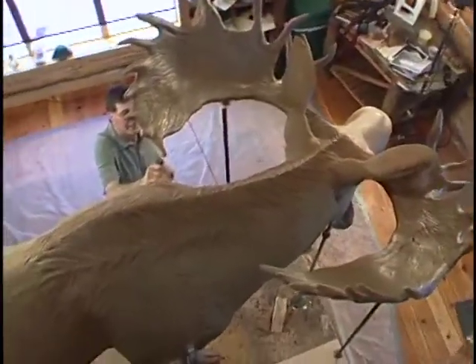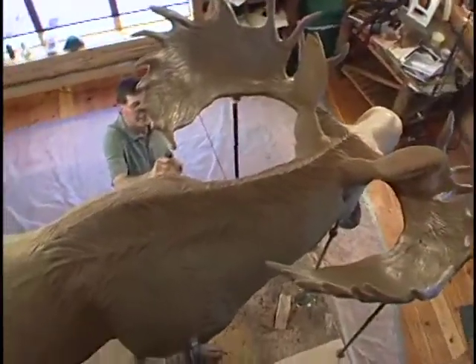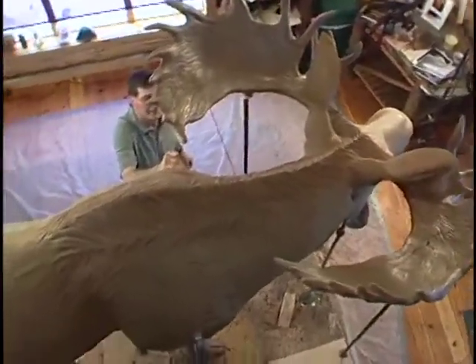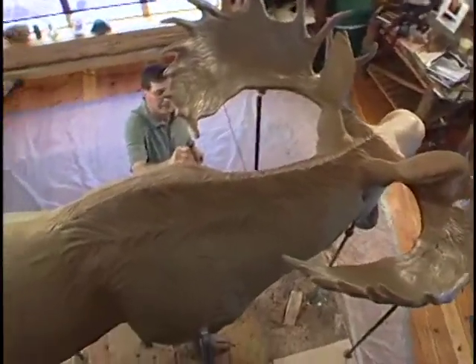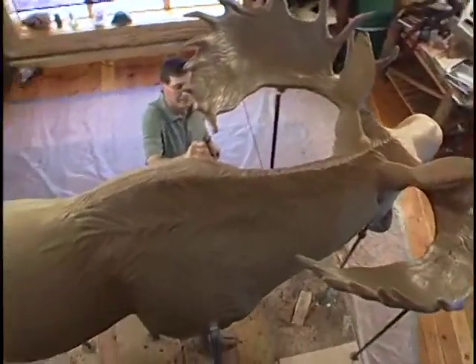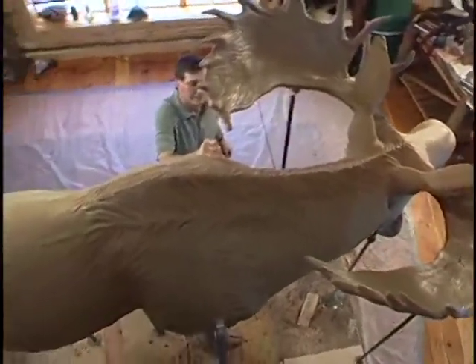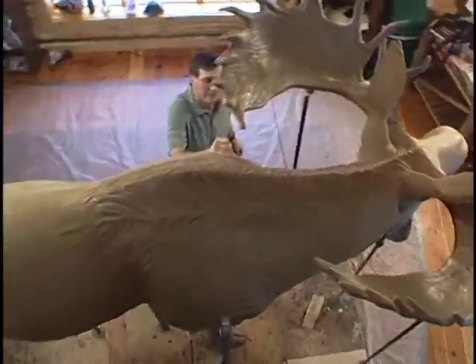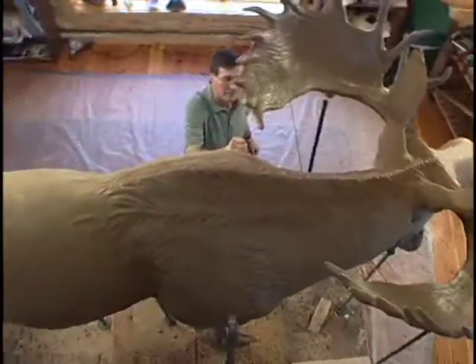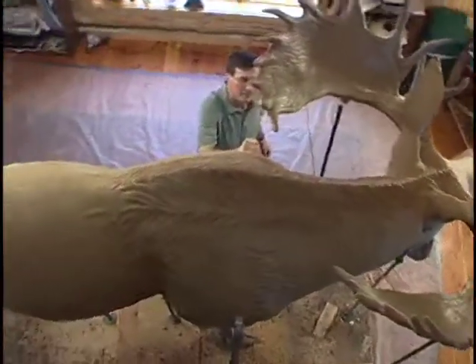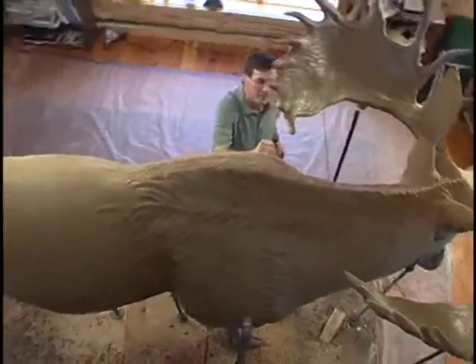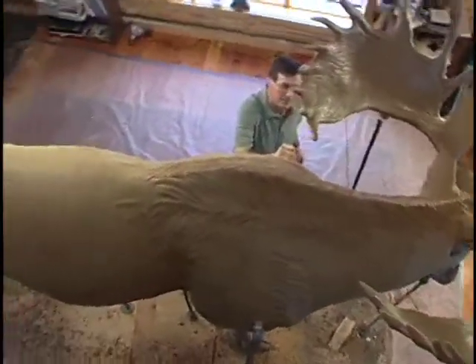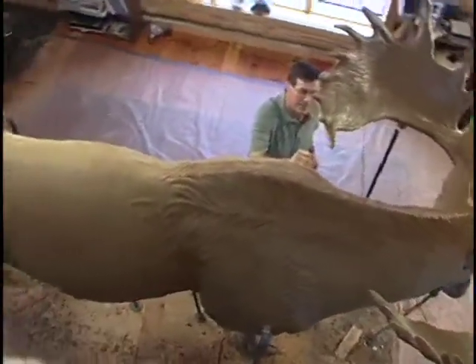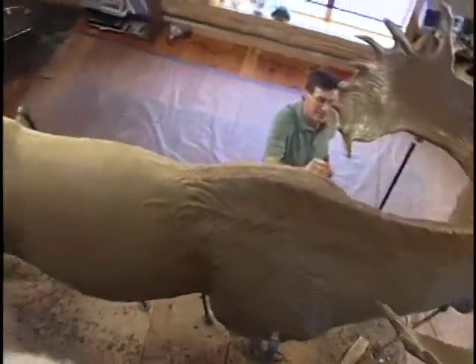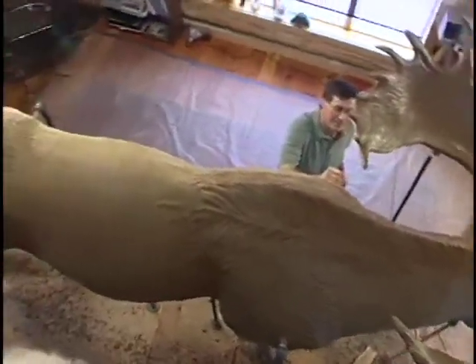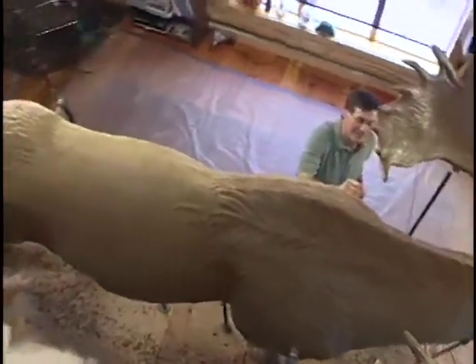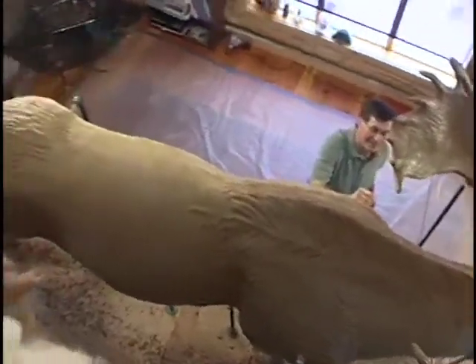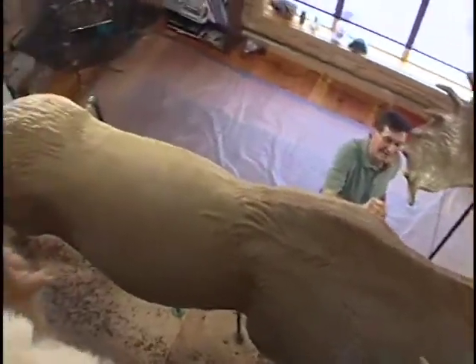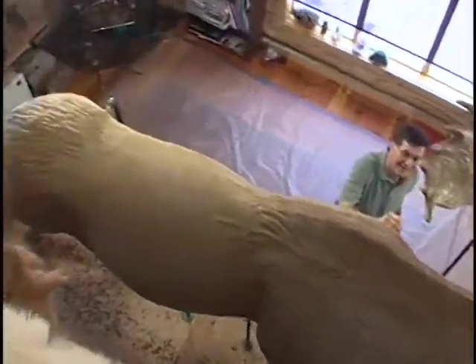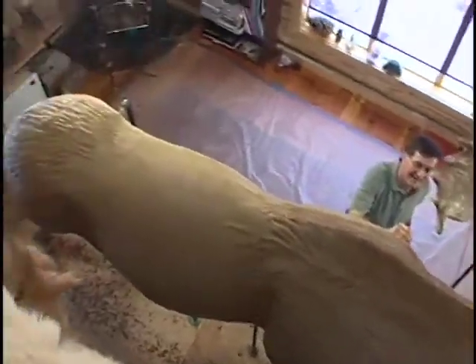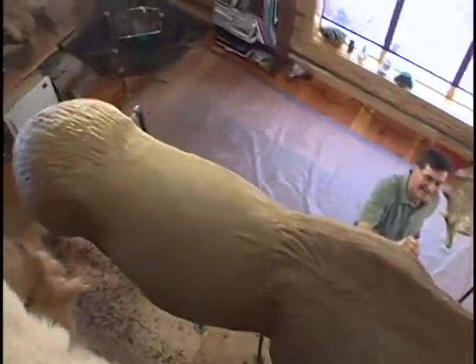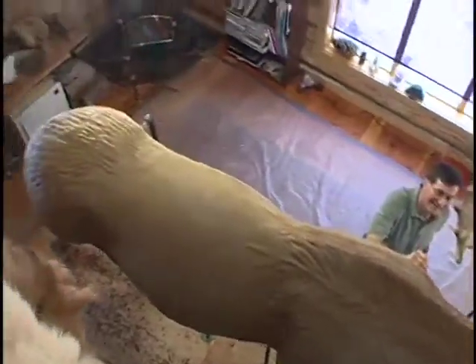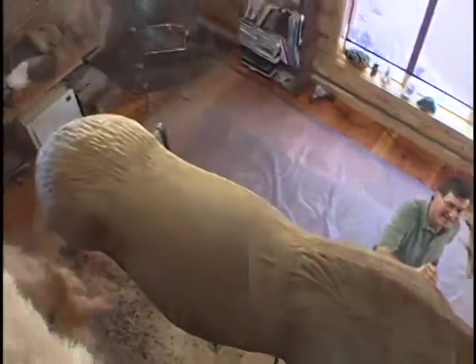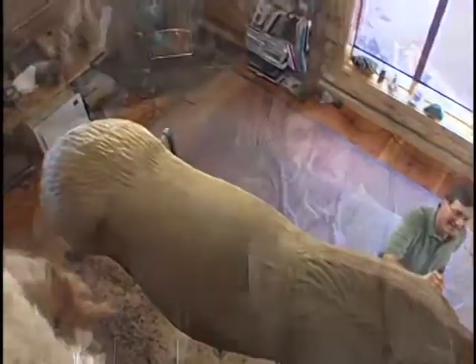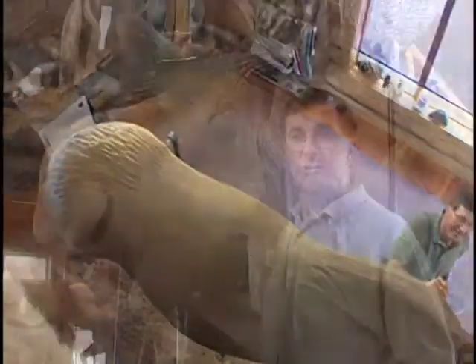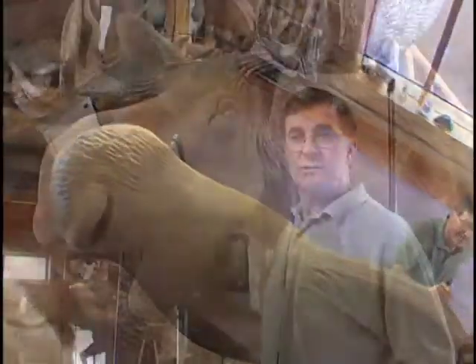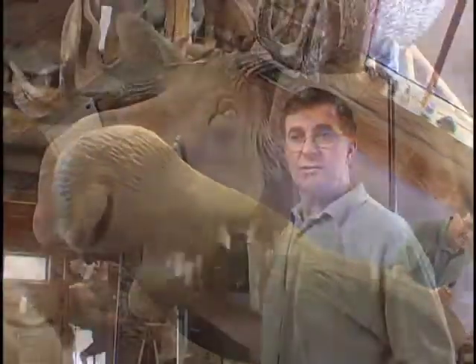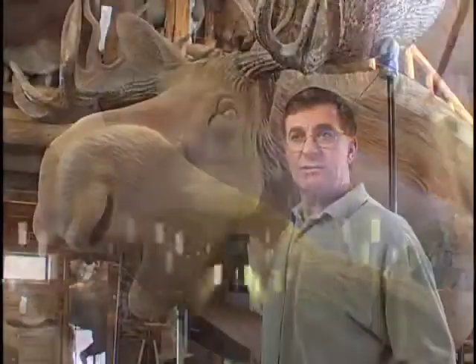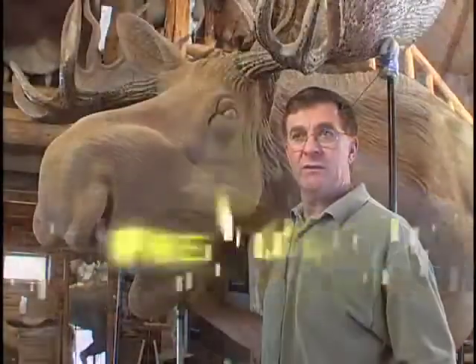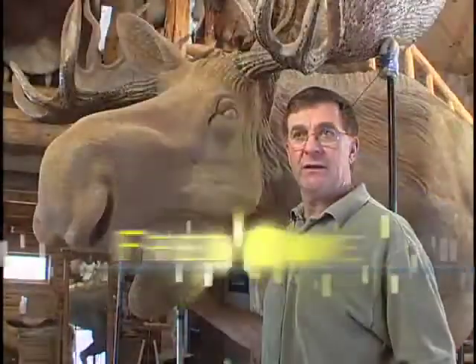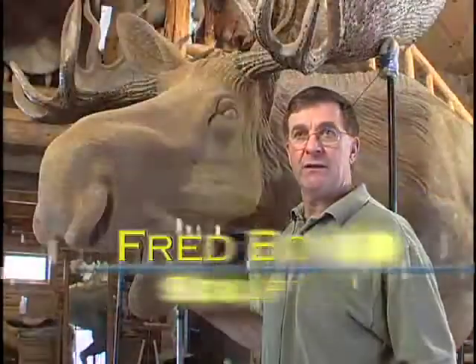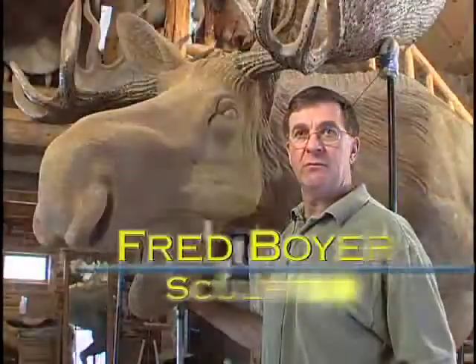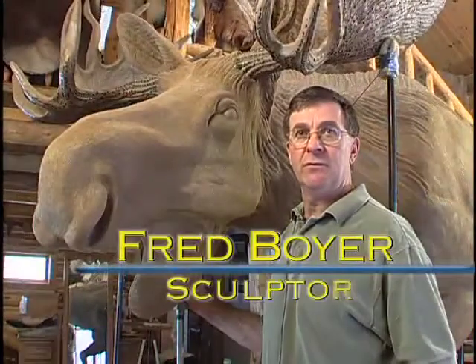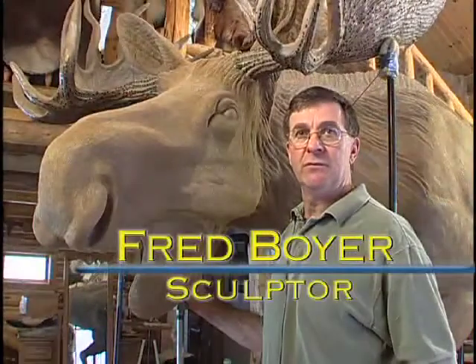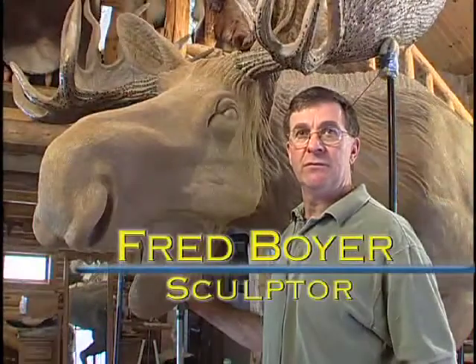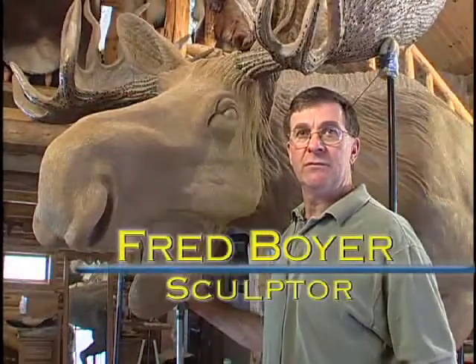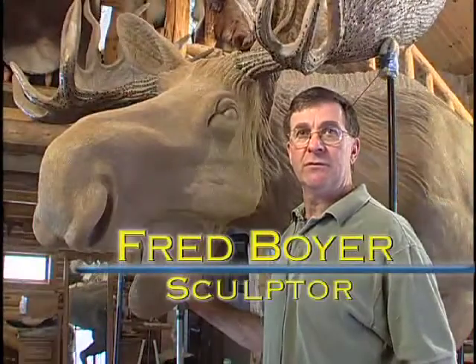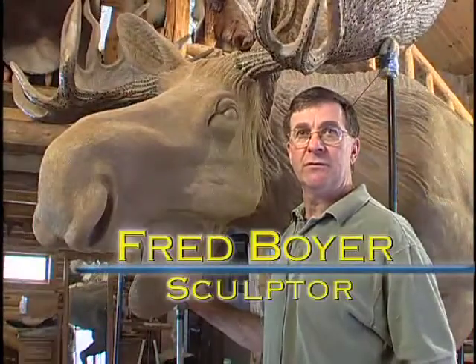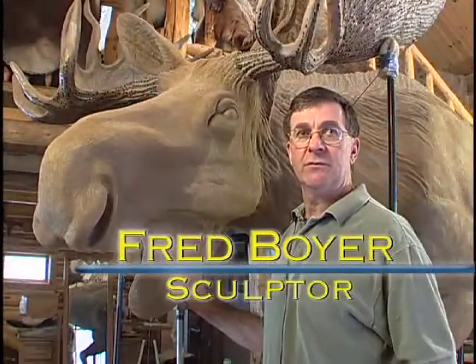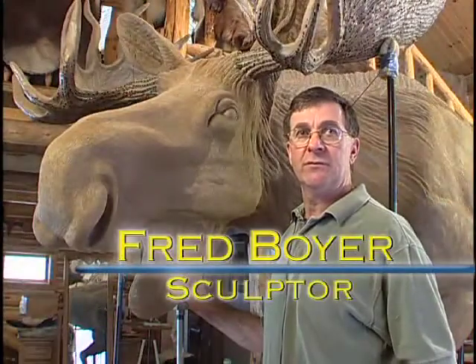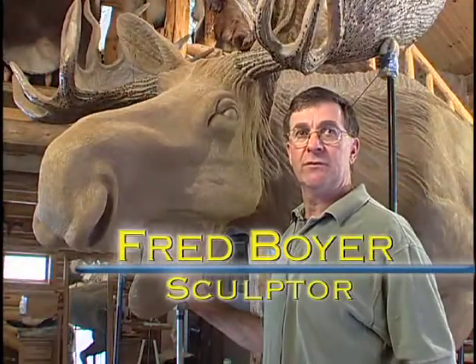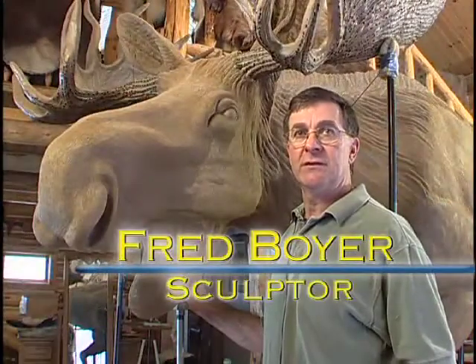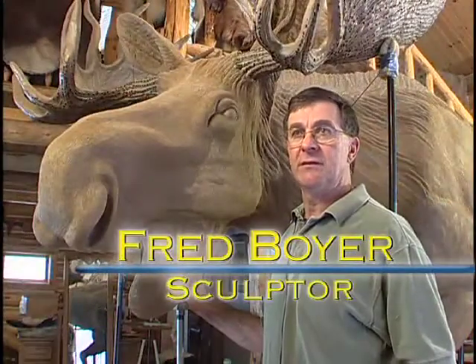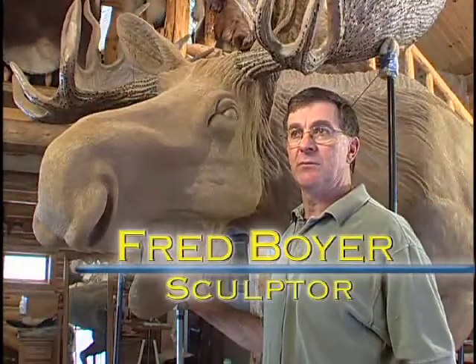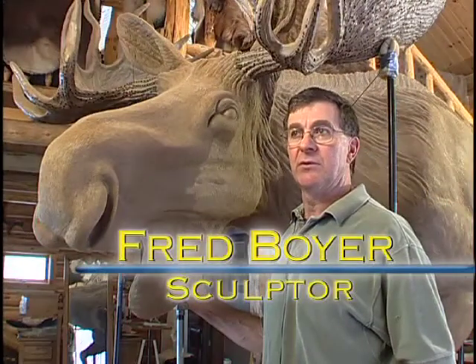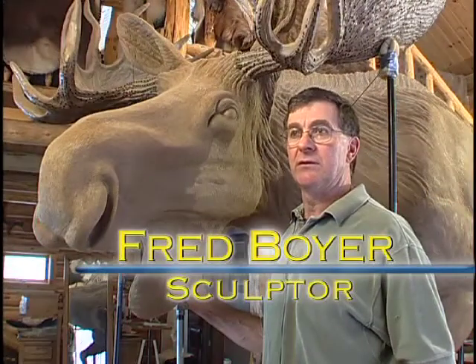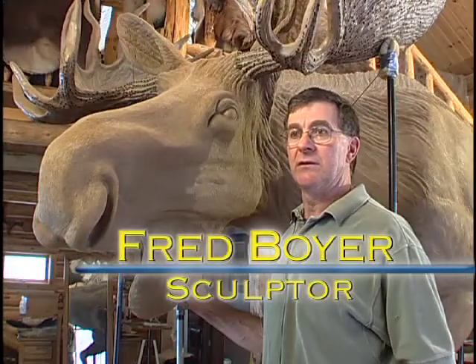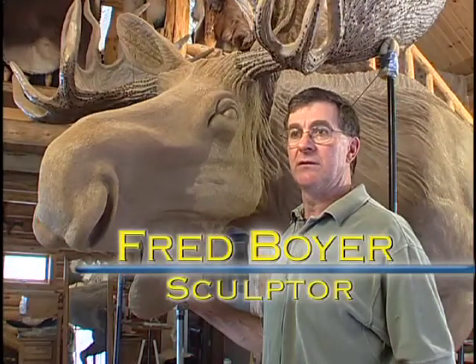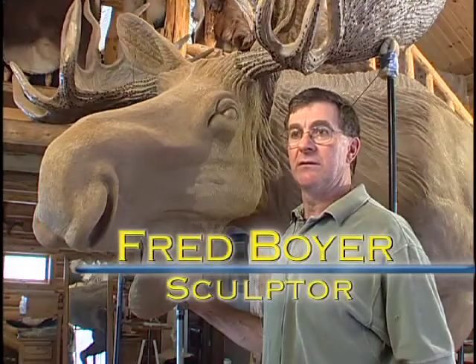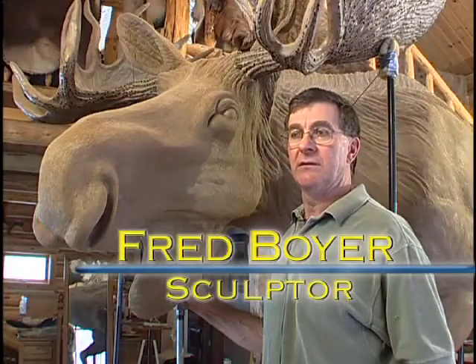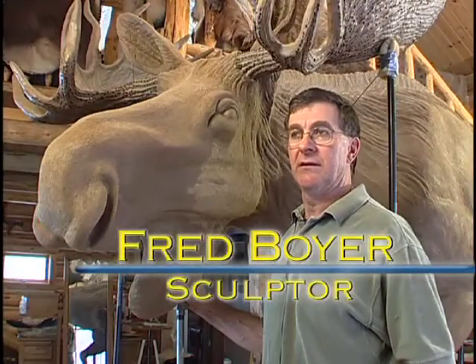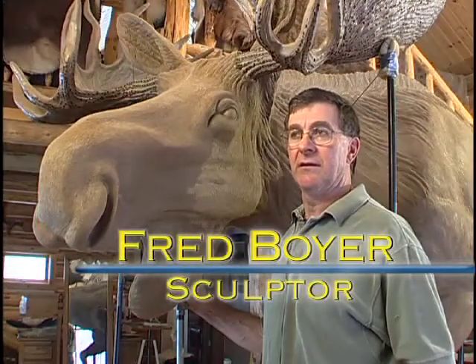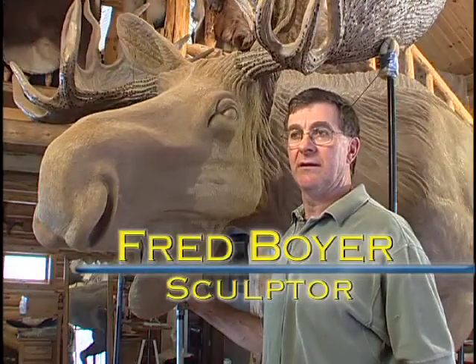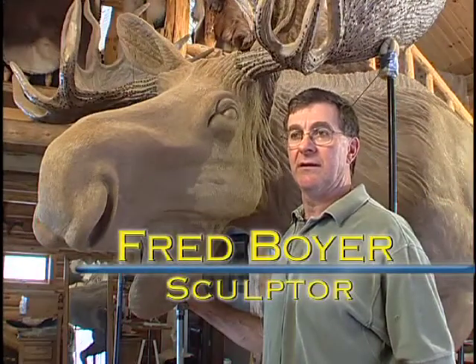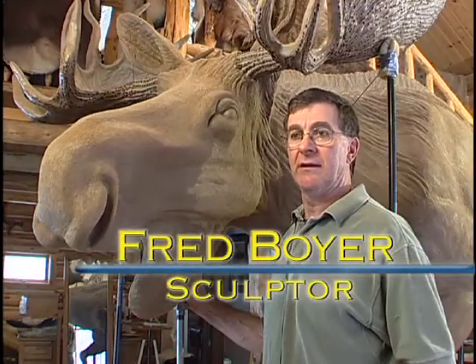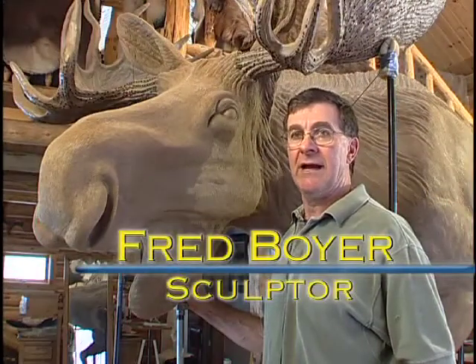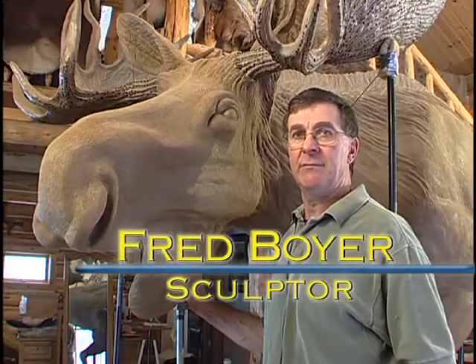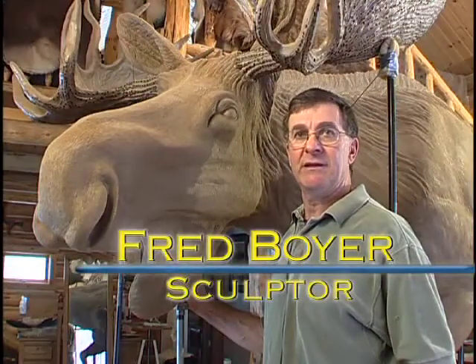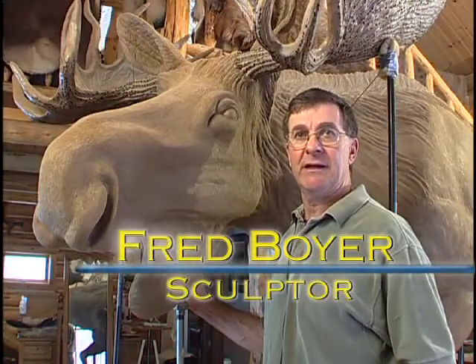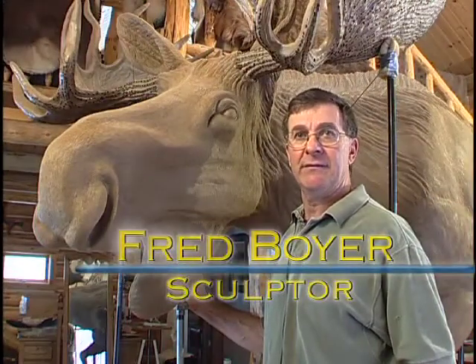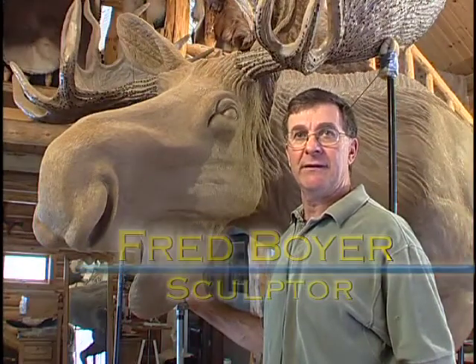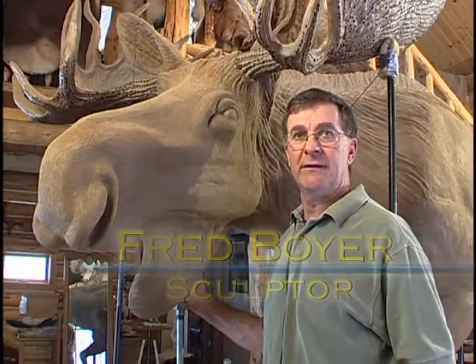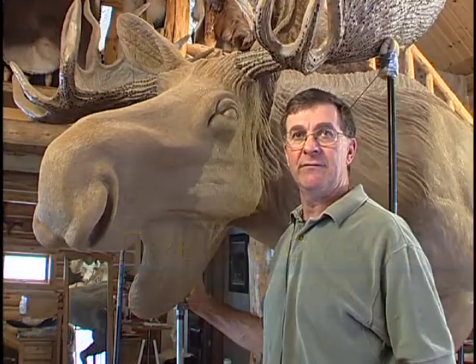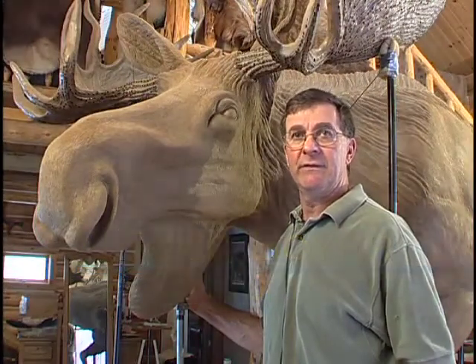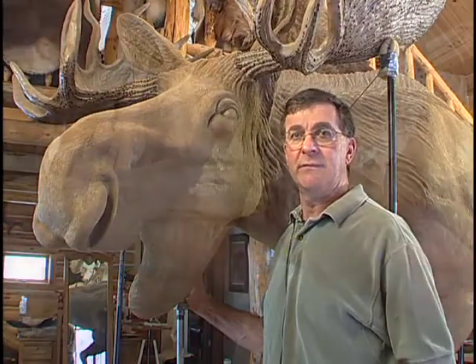Moose have always intrigued me because of their size — just the way they move through the timber and the habitat they live in.